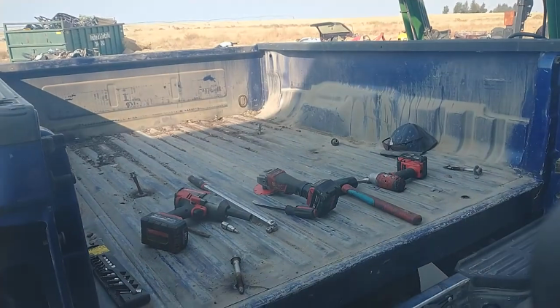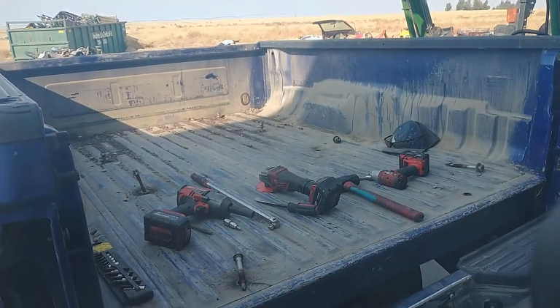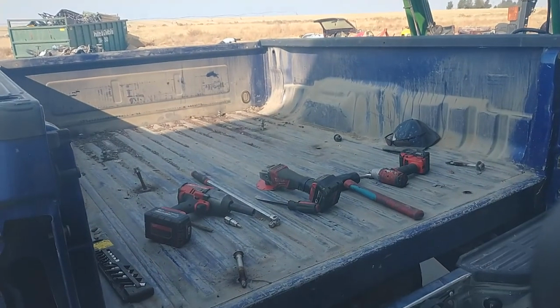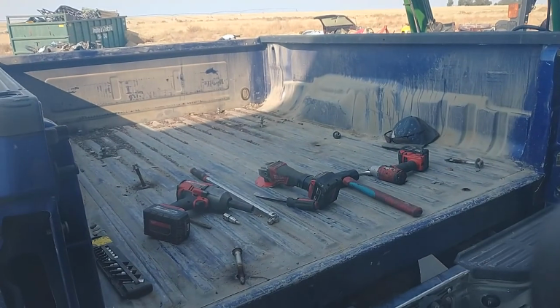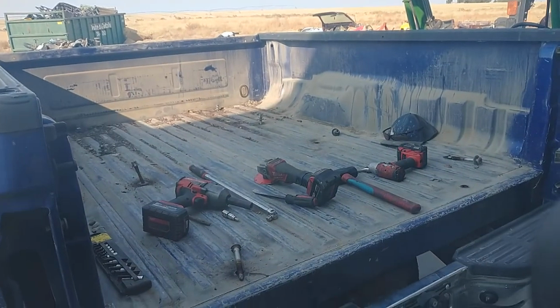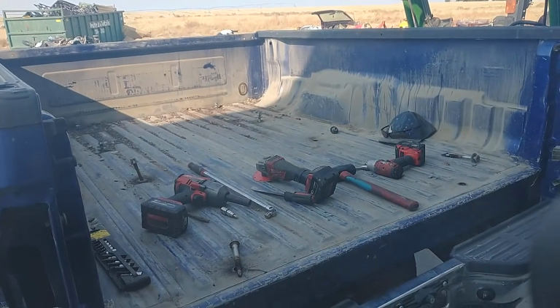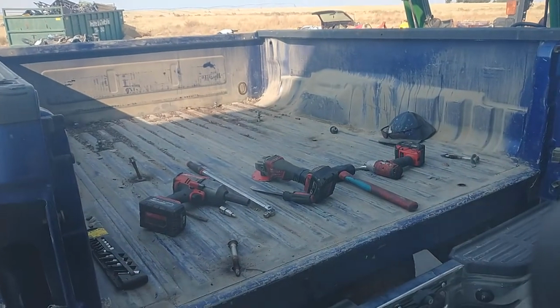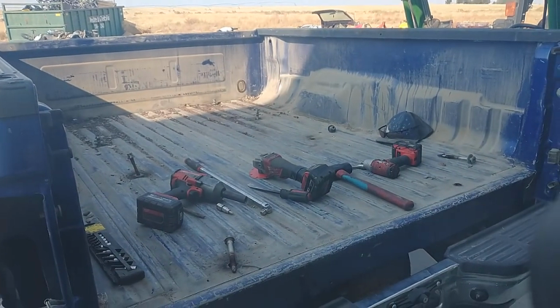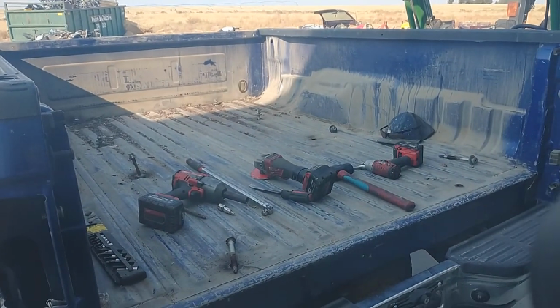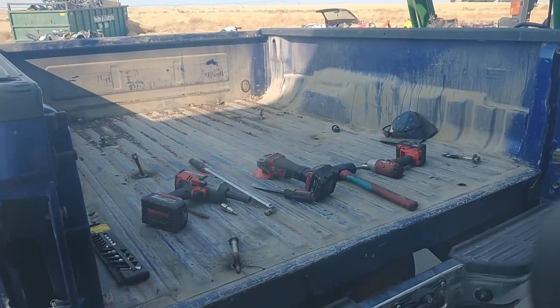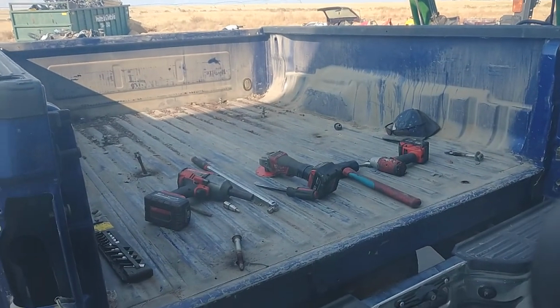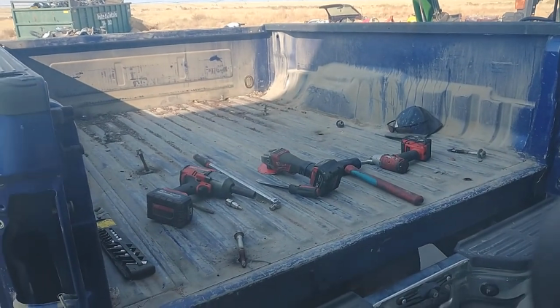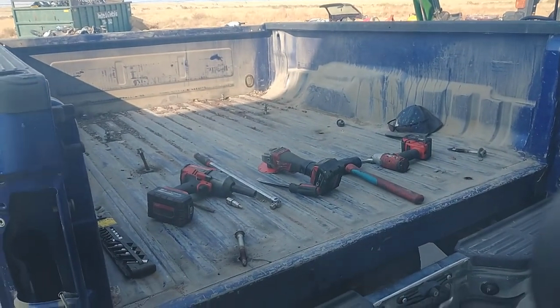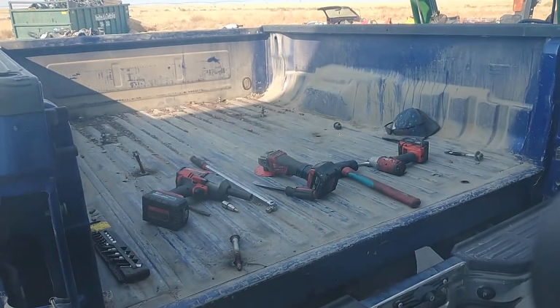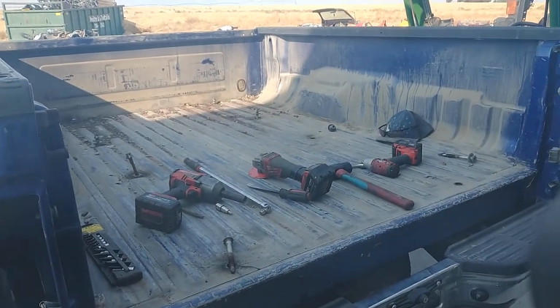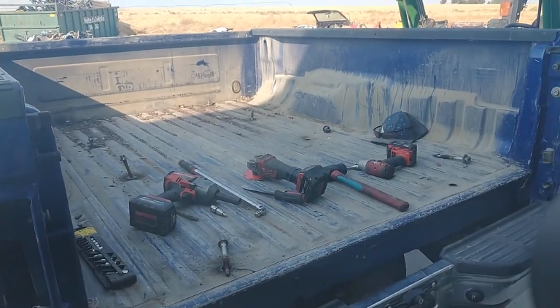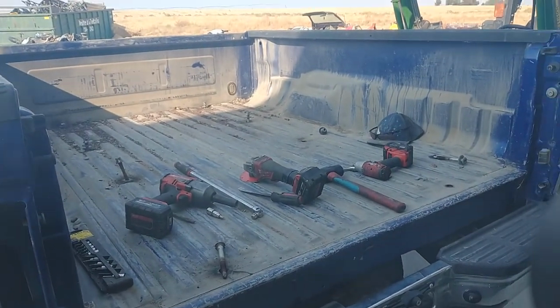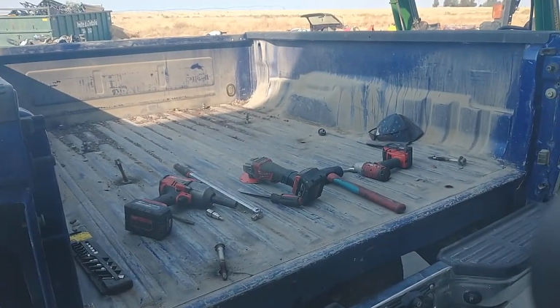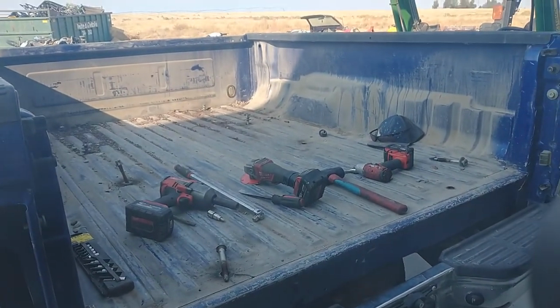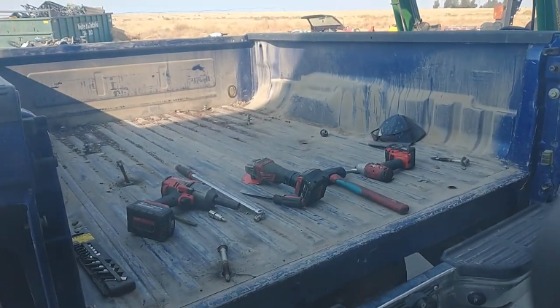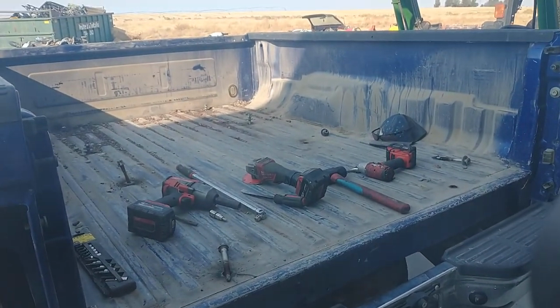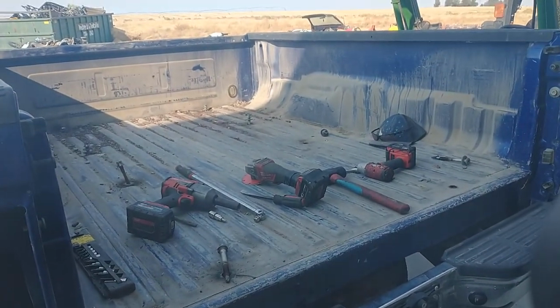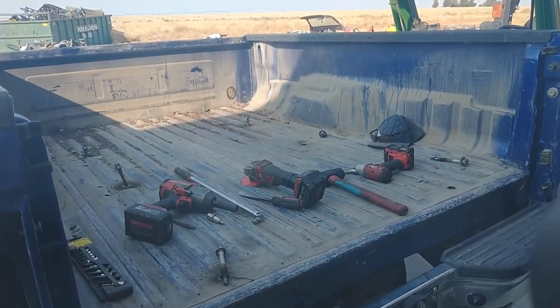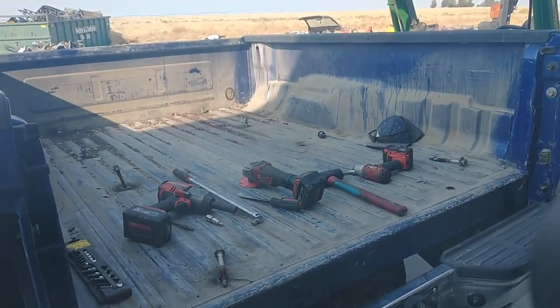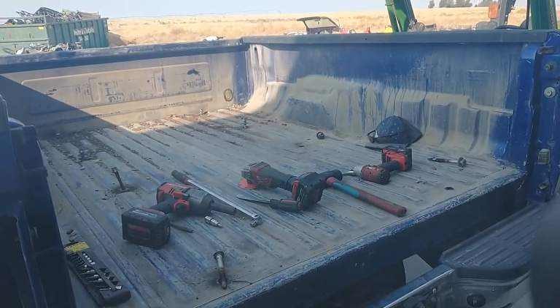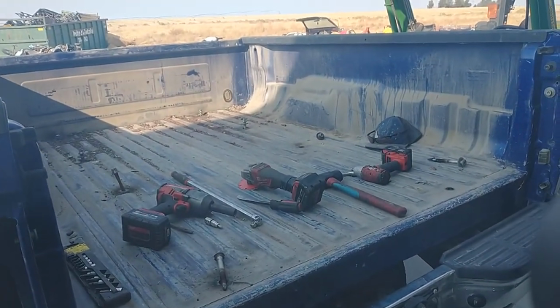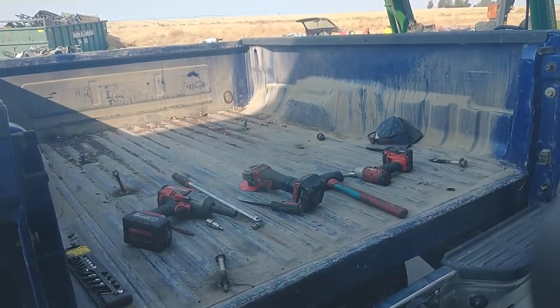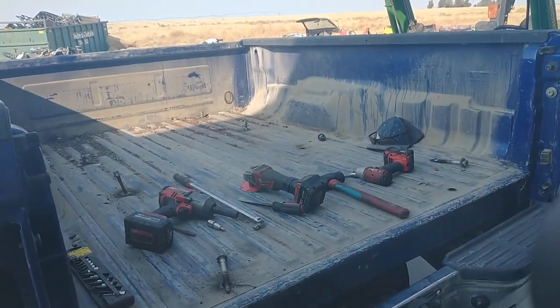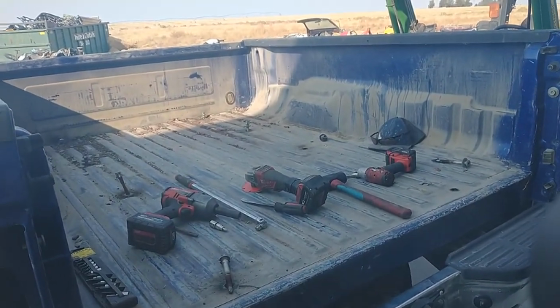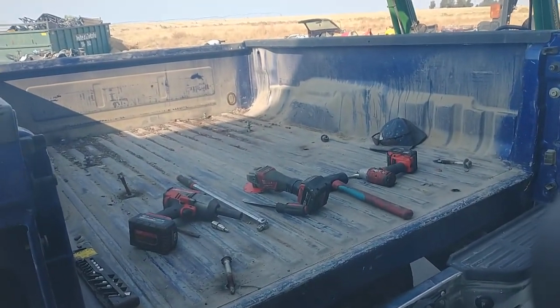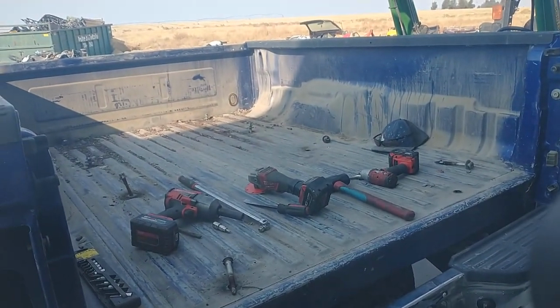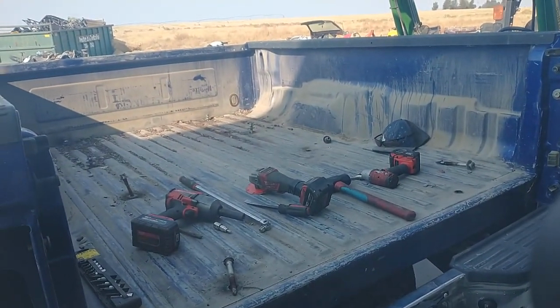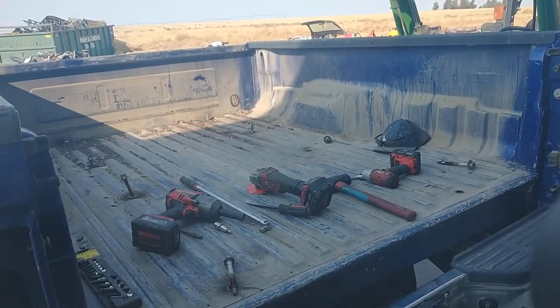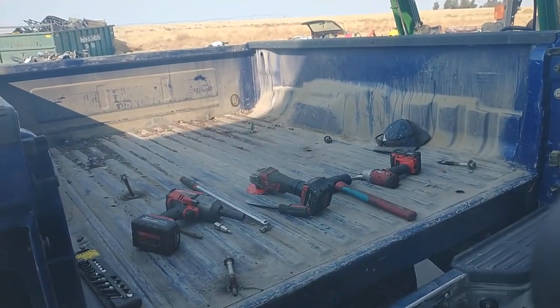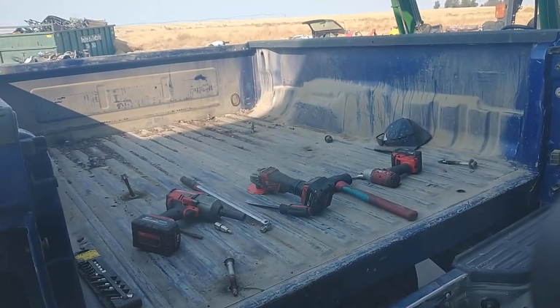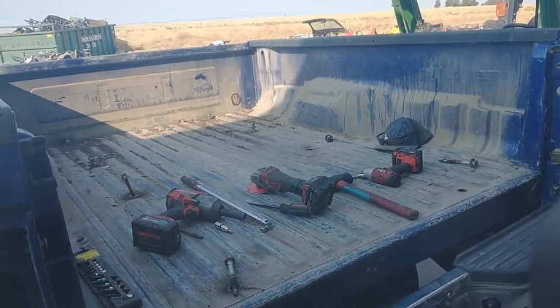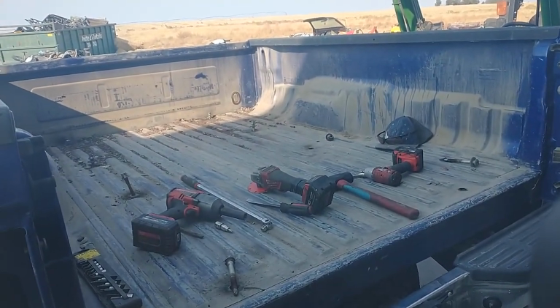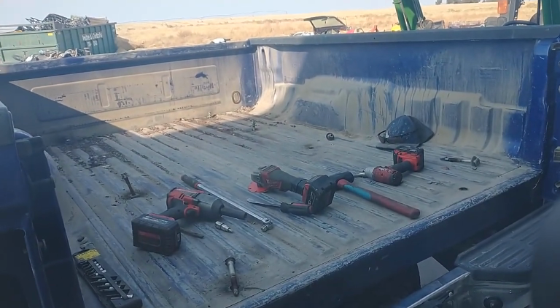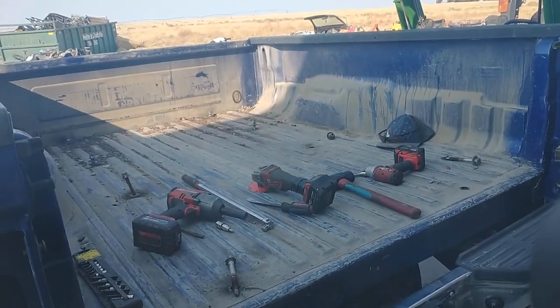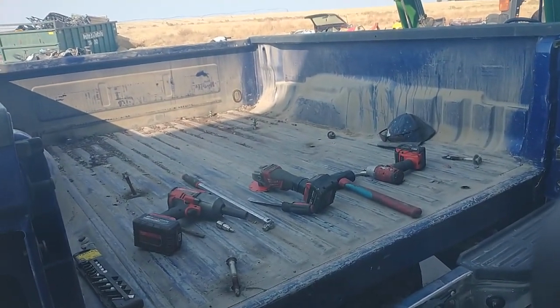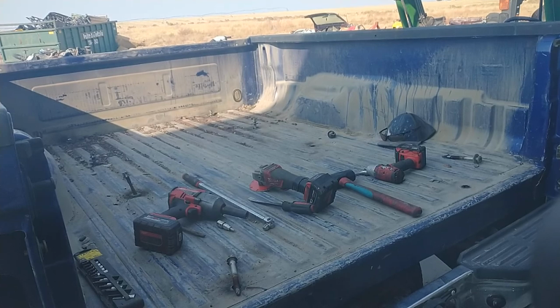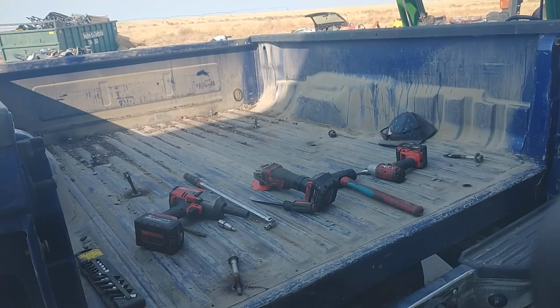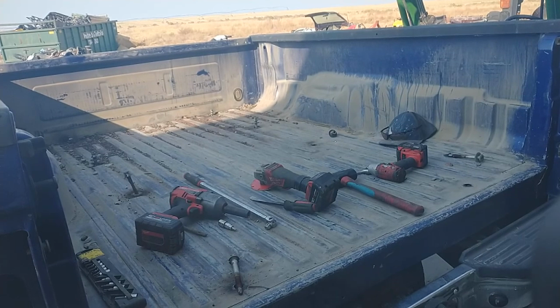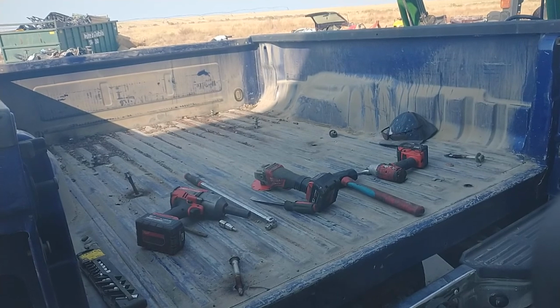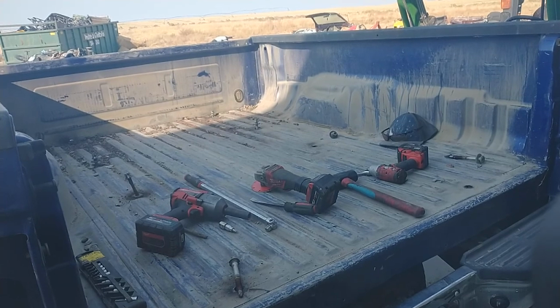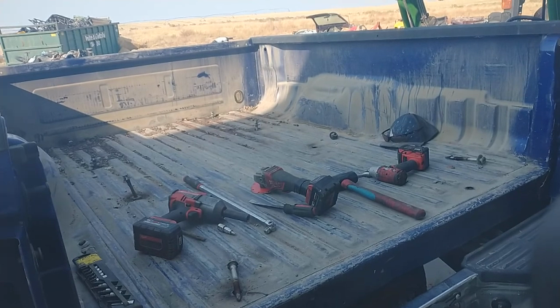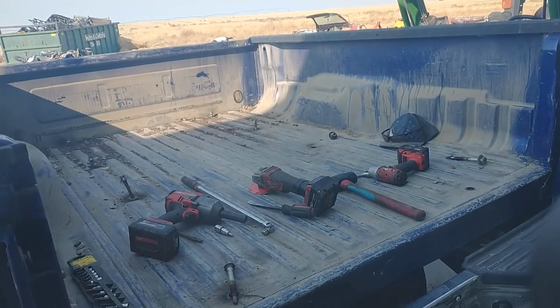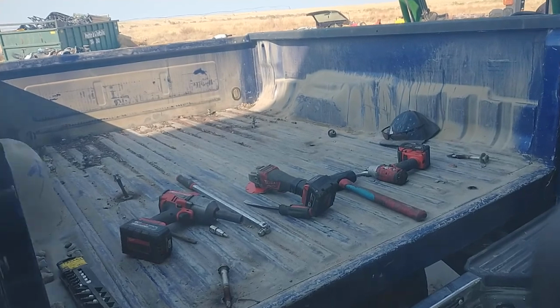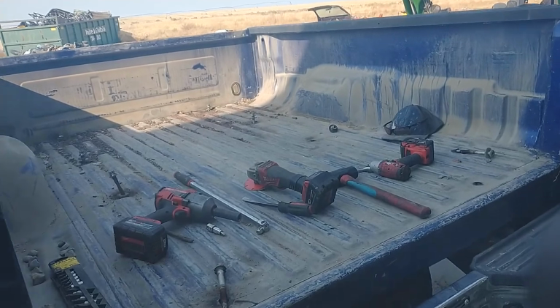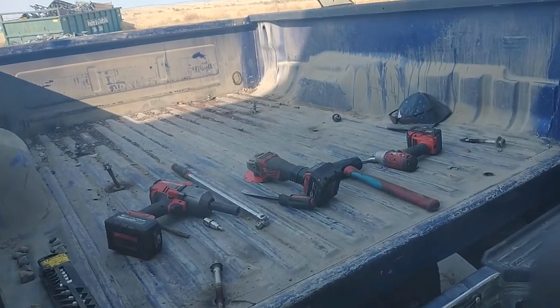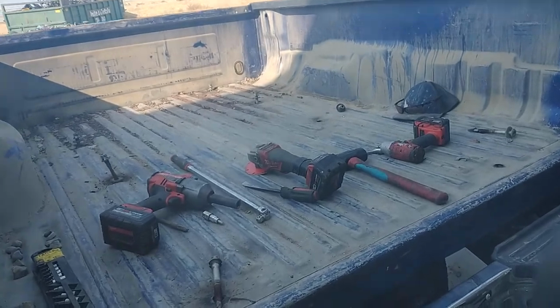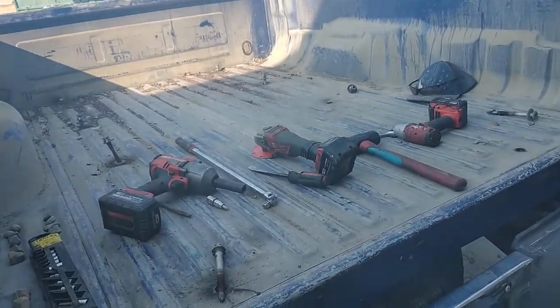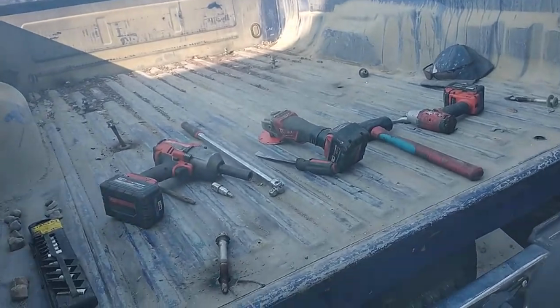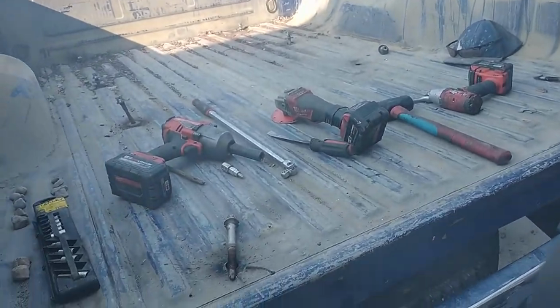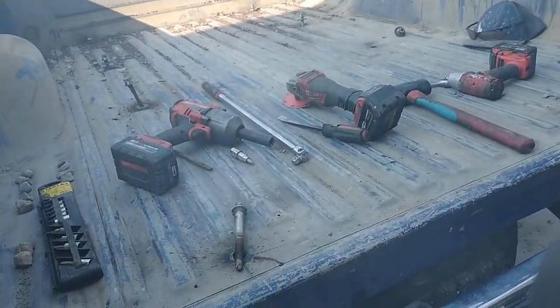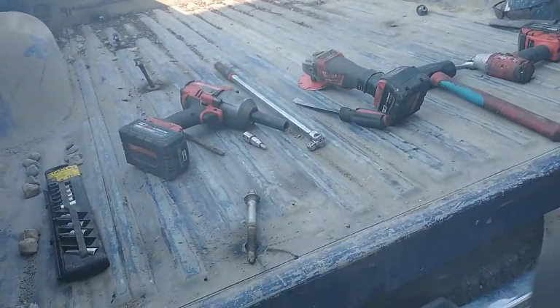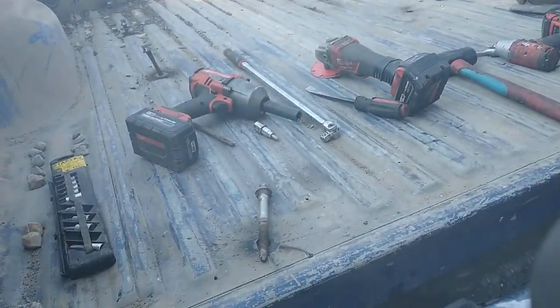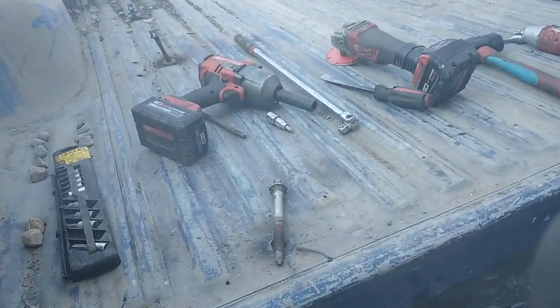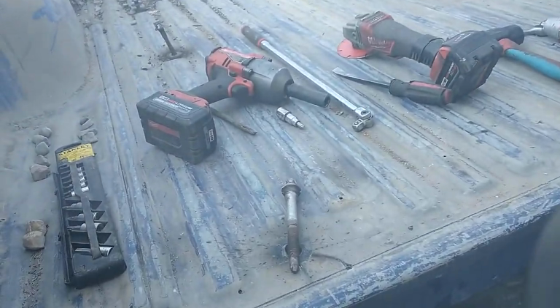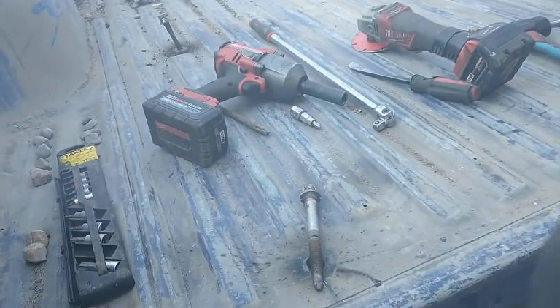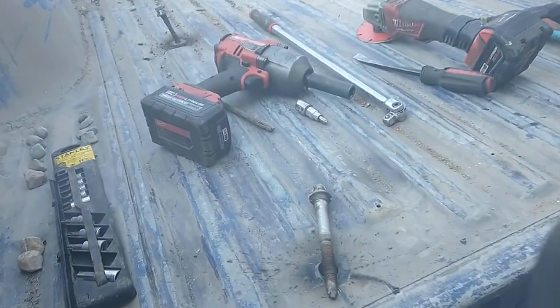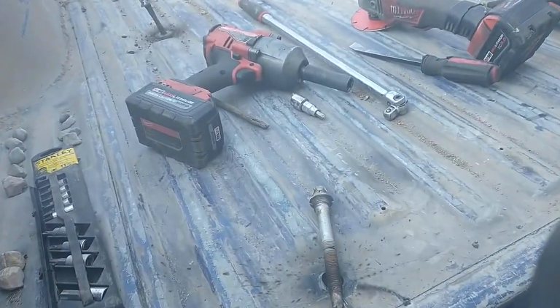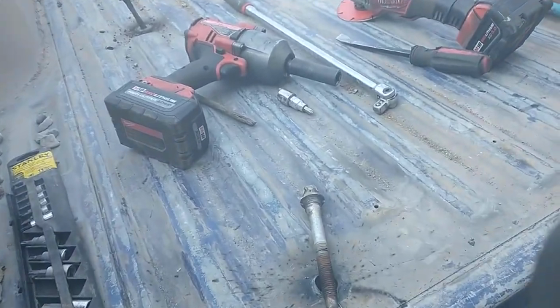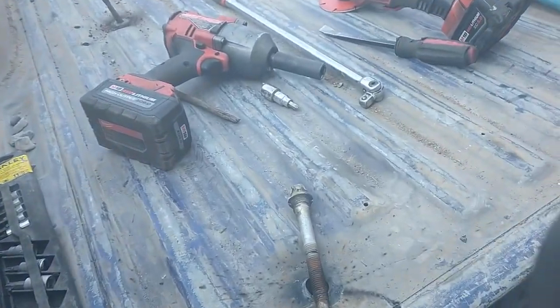Alright, there's a whole bunch of videos out there showing you how to remove these stuck bed bolts. I'm going to show you the easiest way there is.